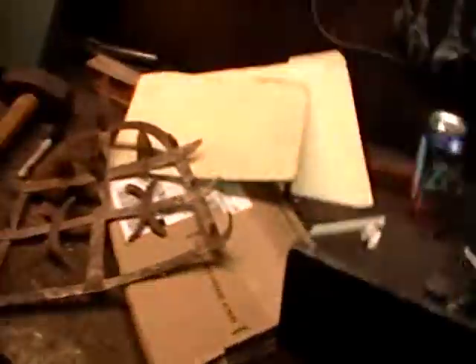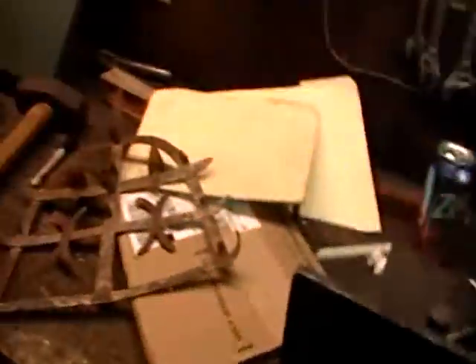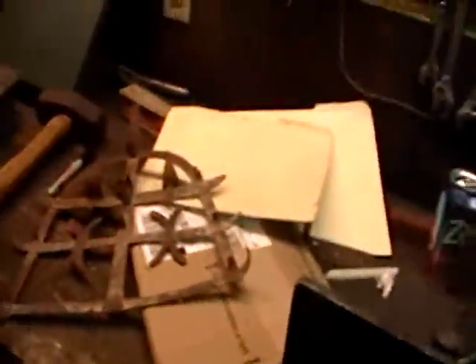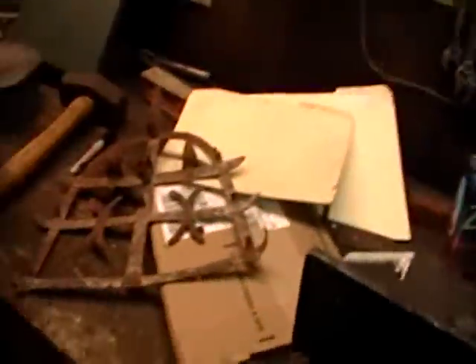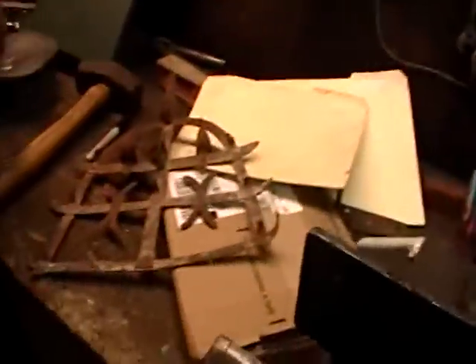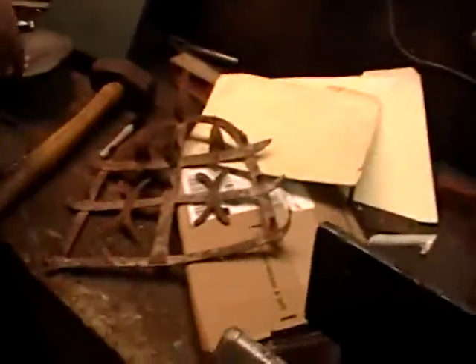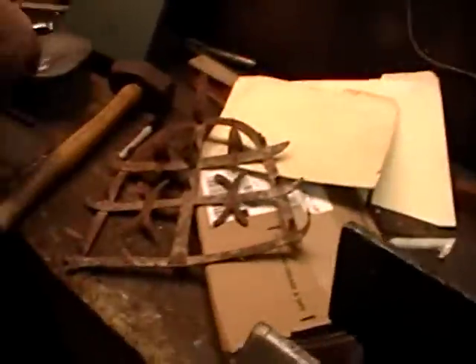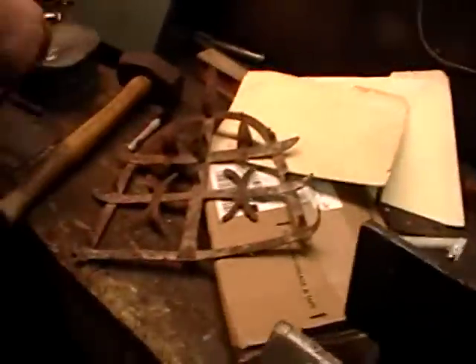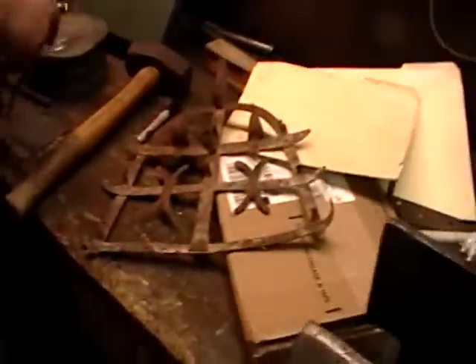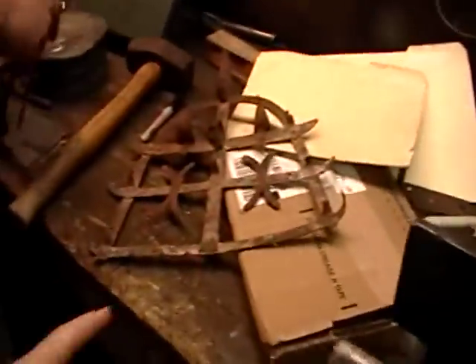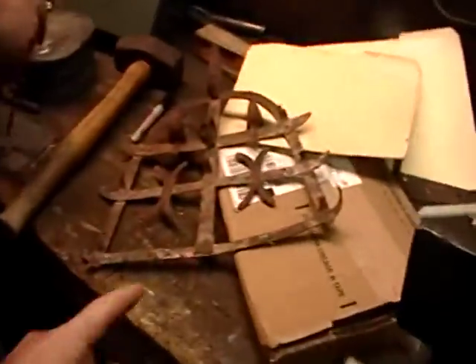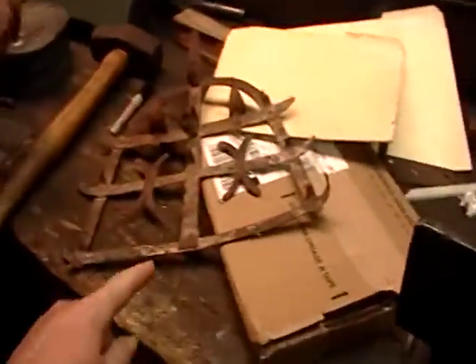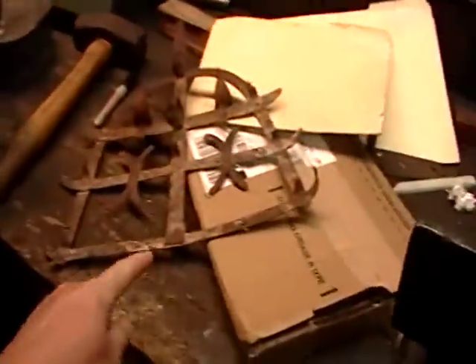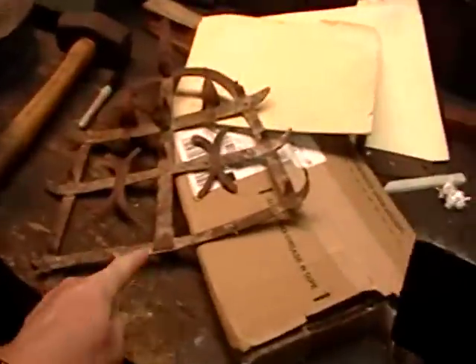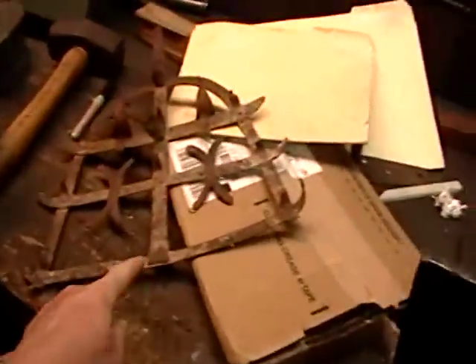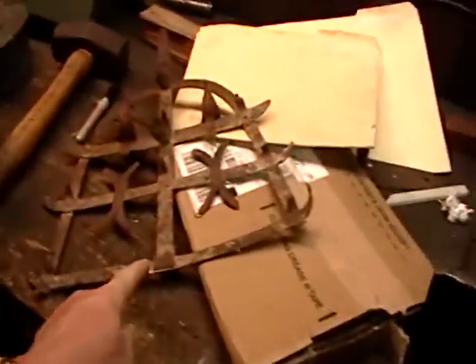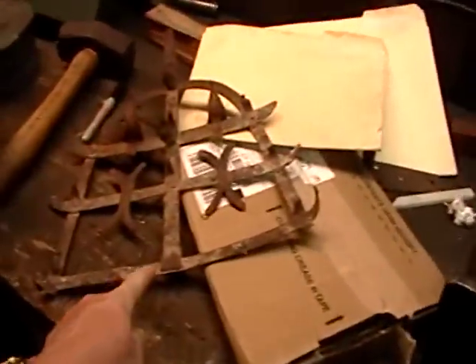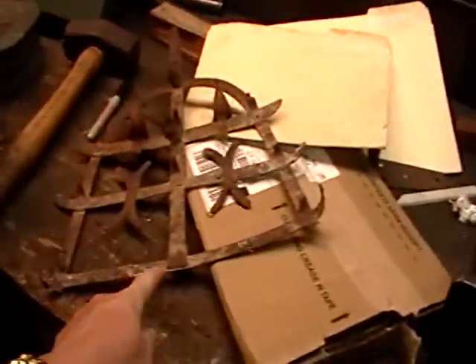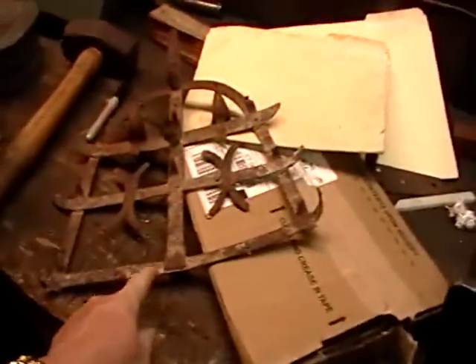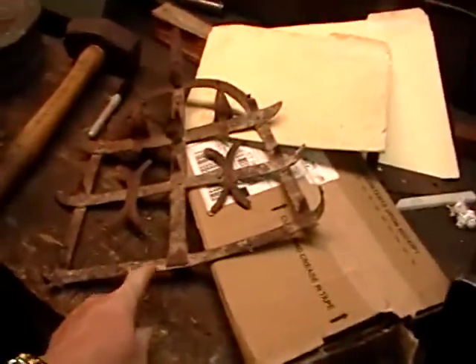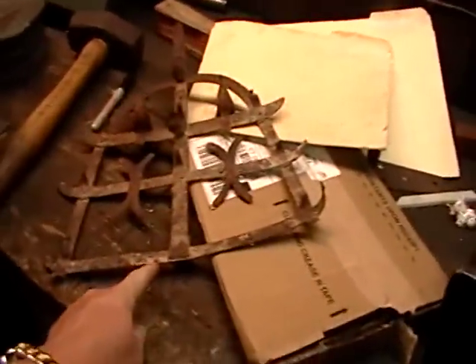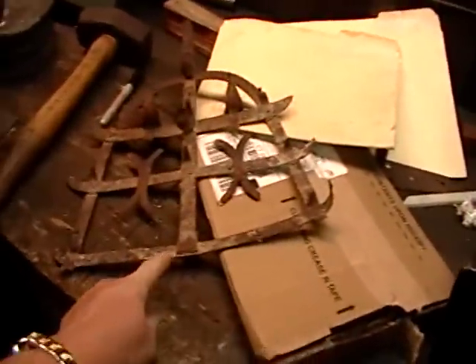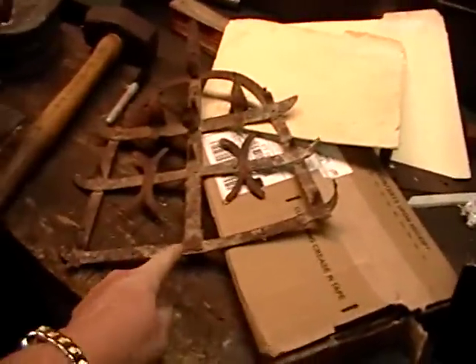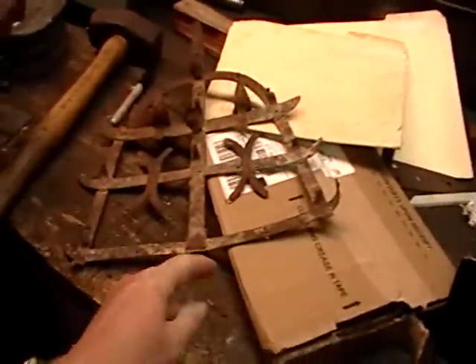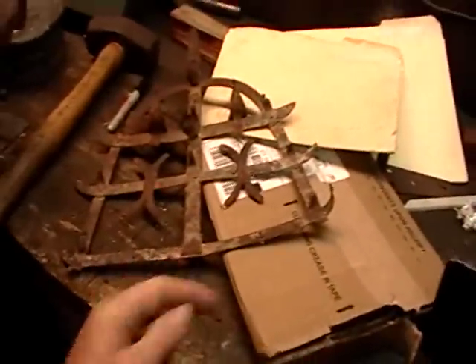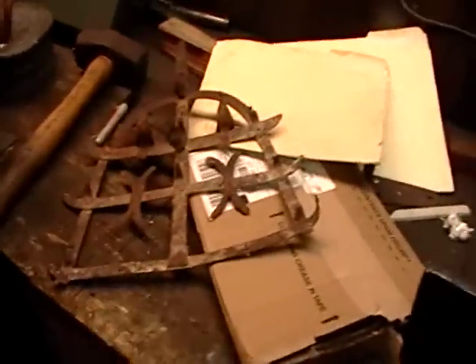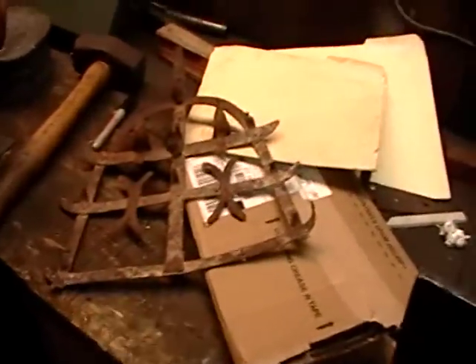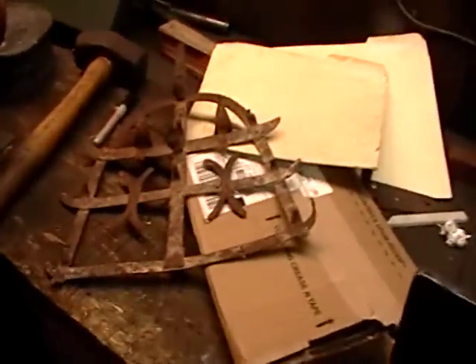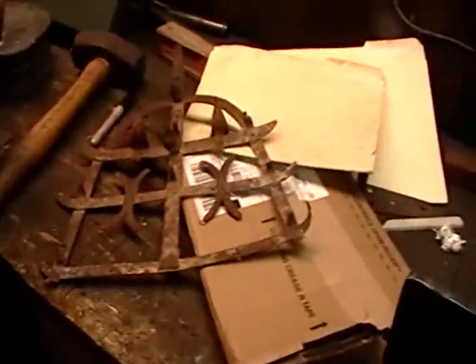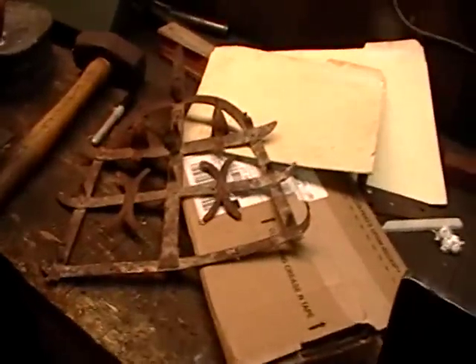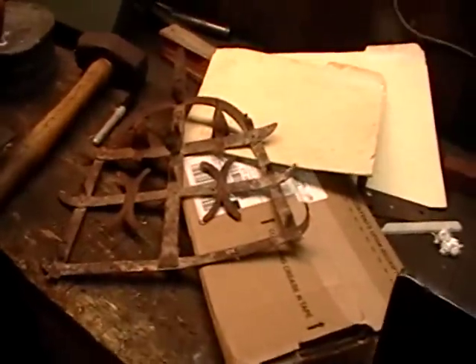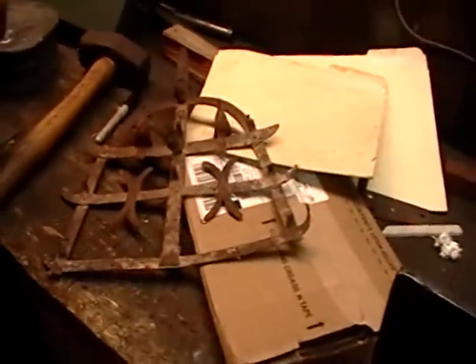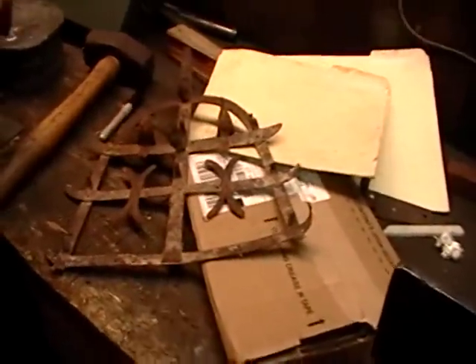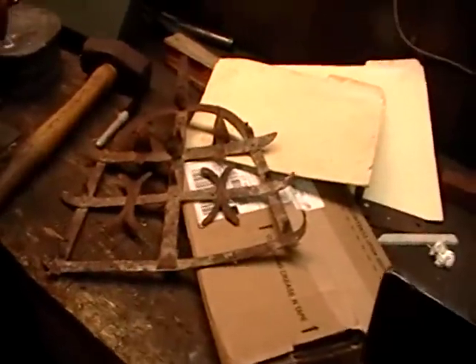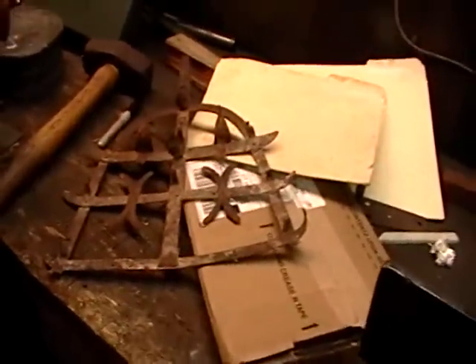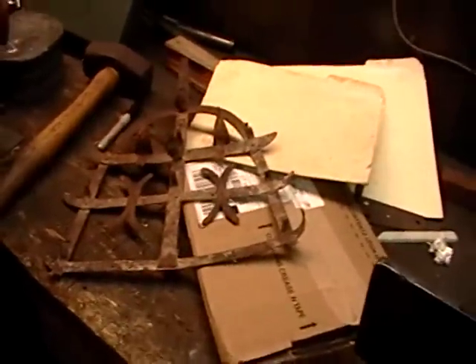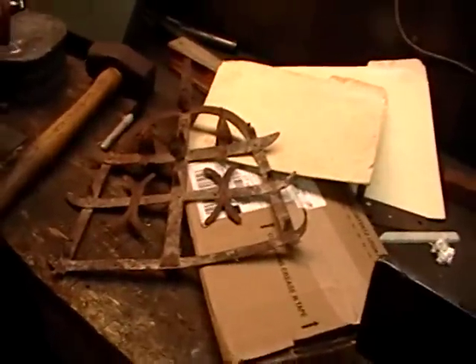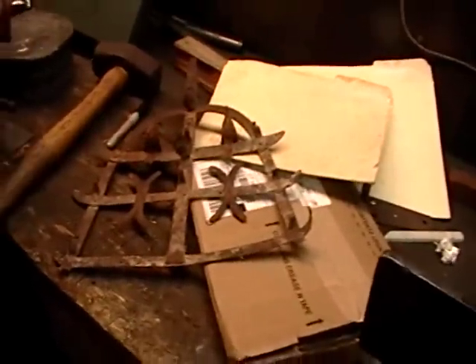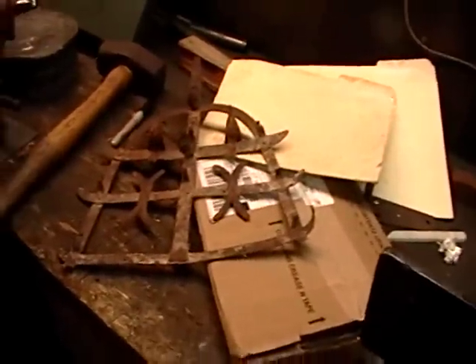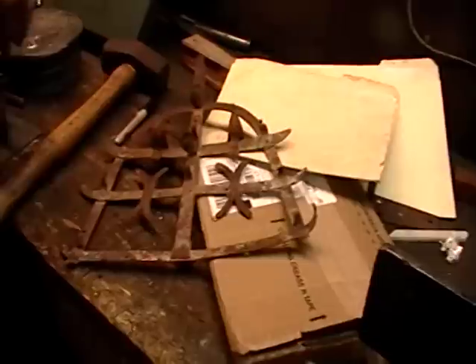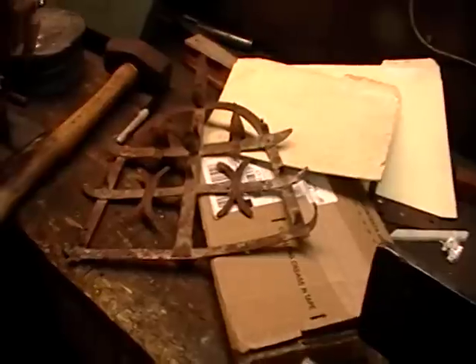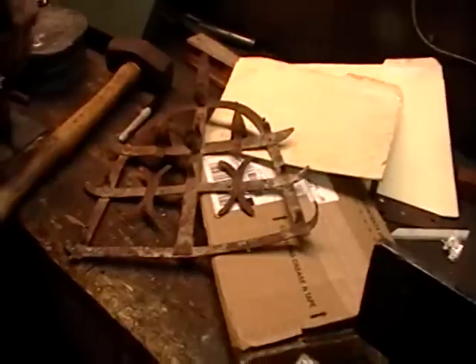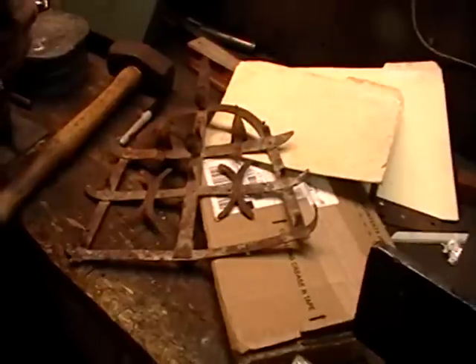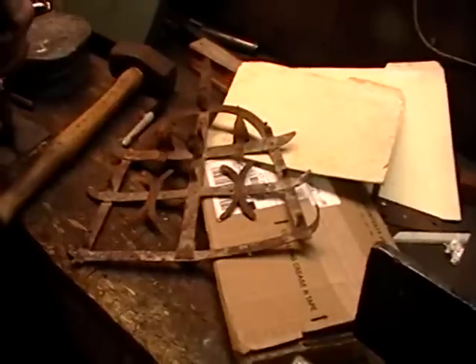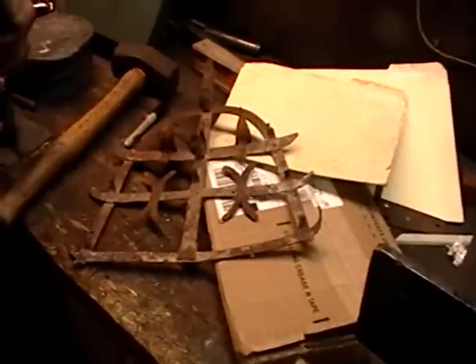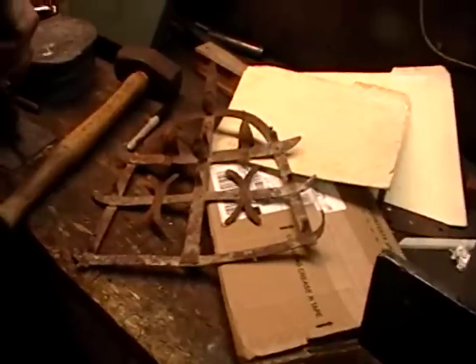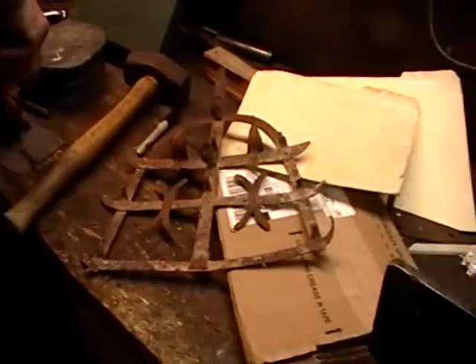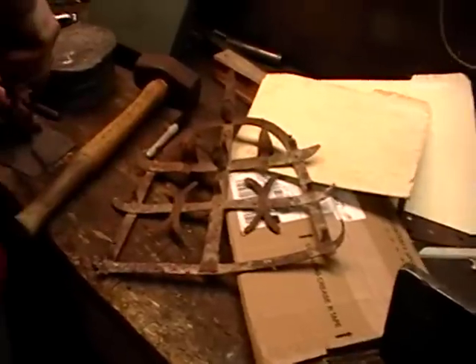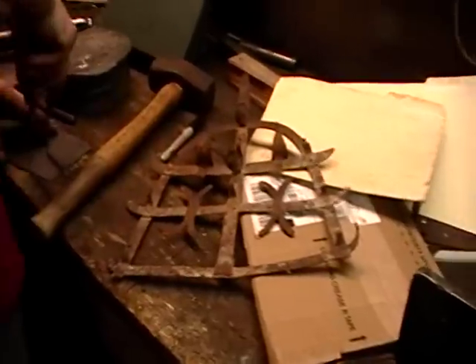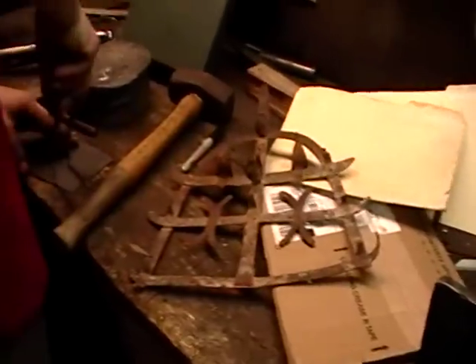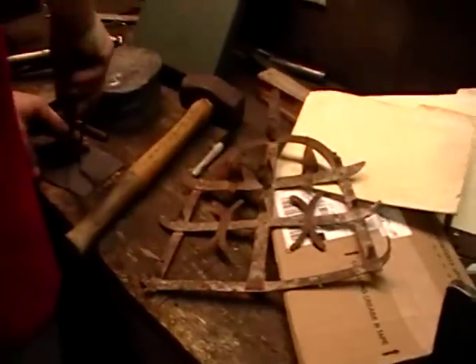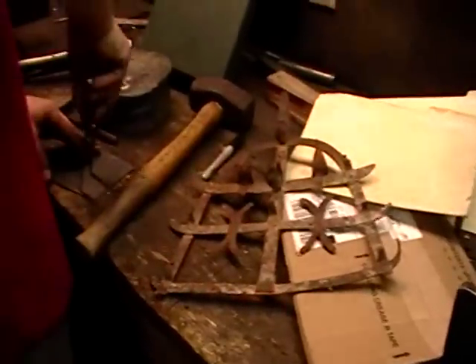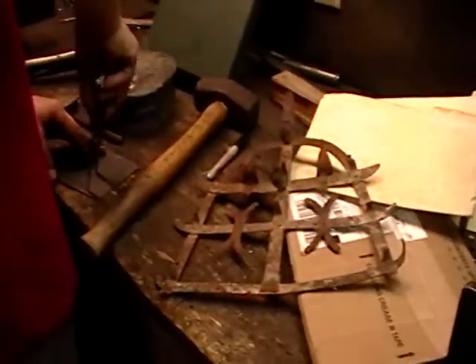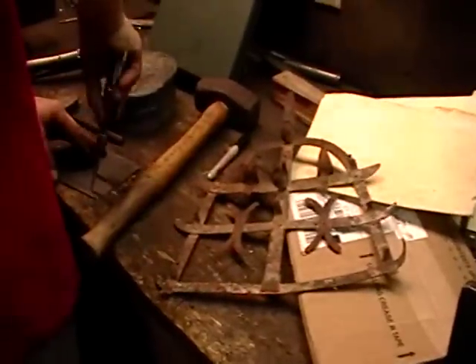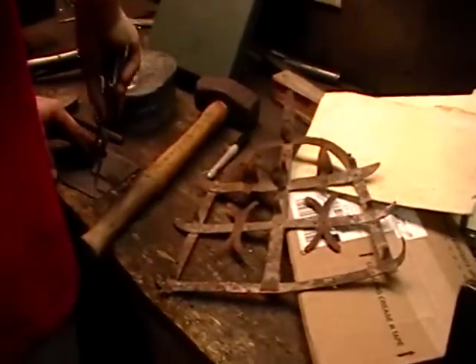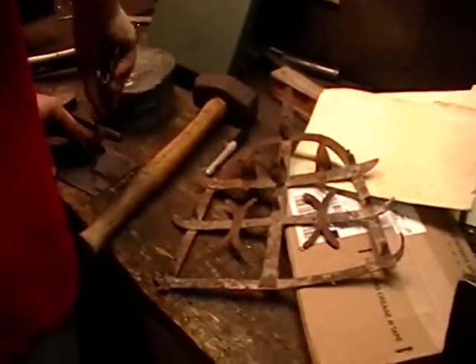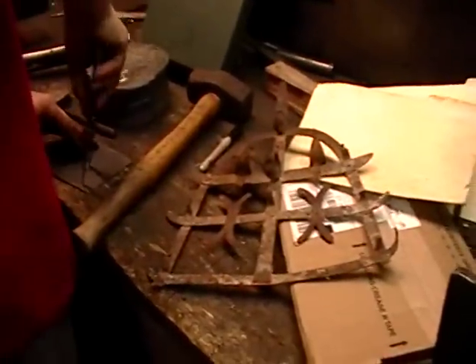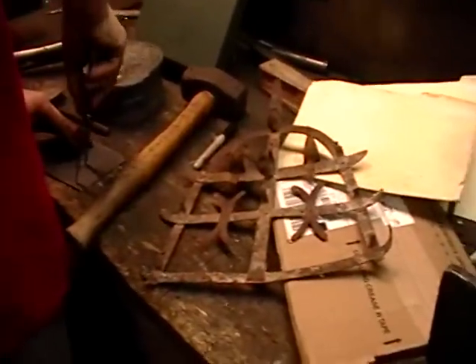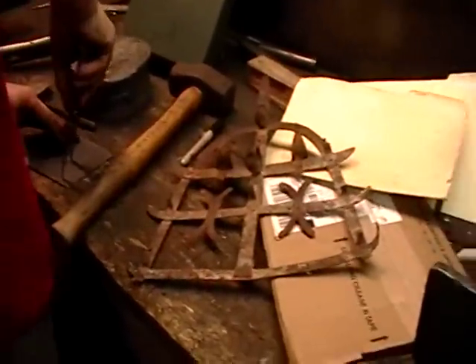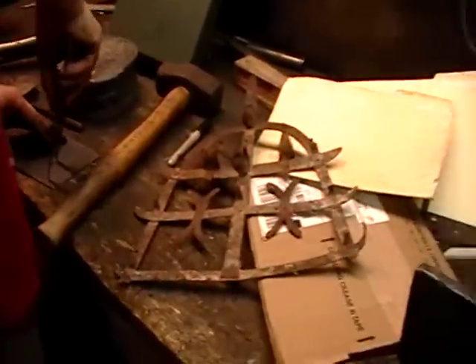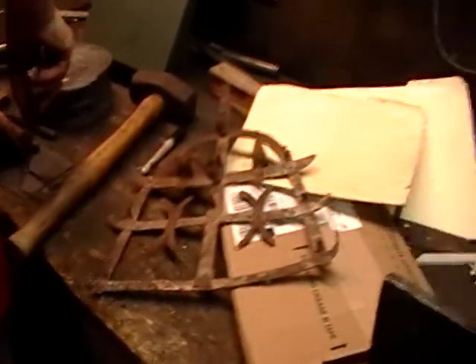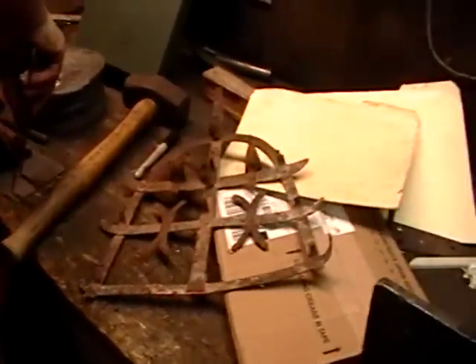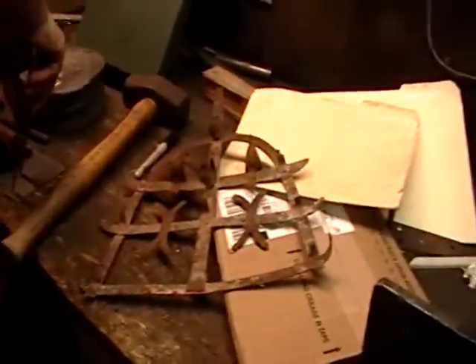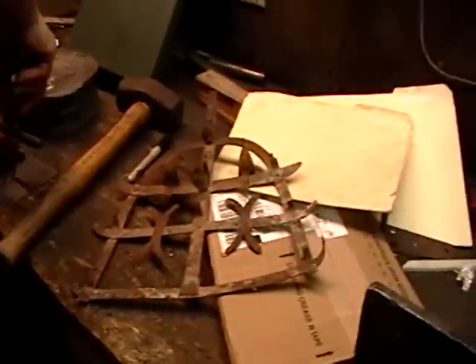Did you make this? Or is that a pattern? Oh — repair.